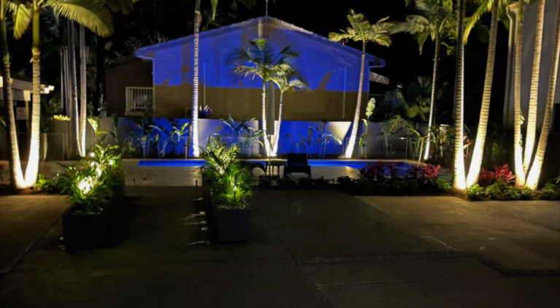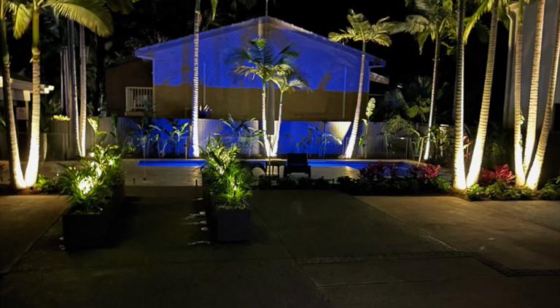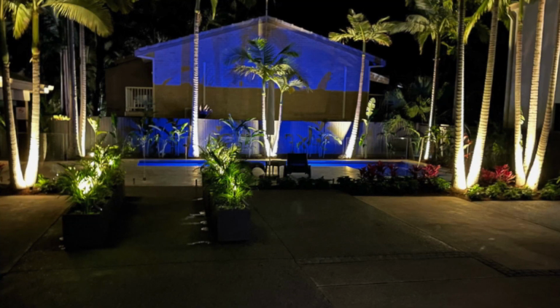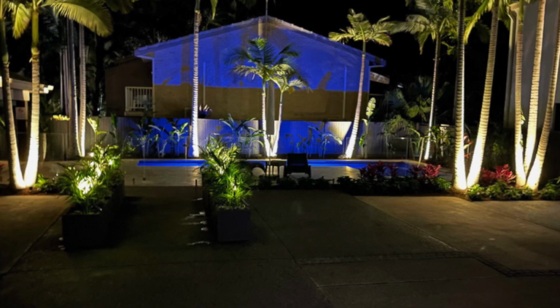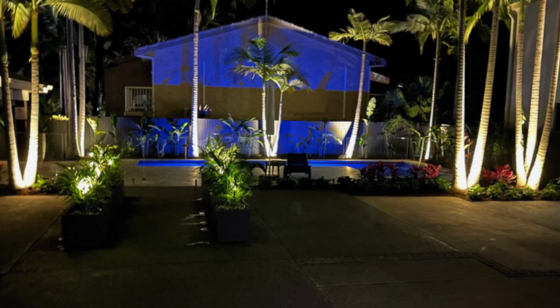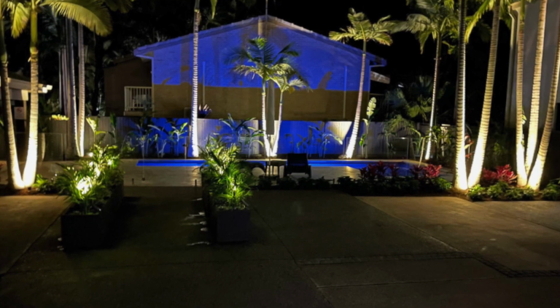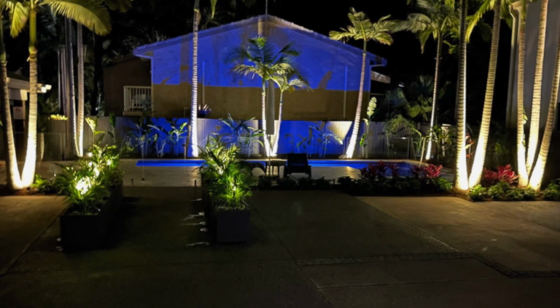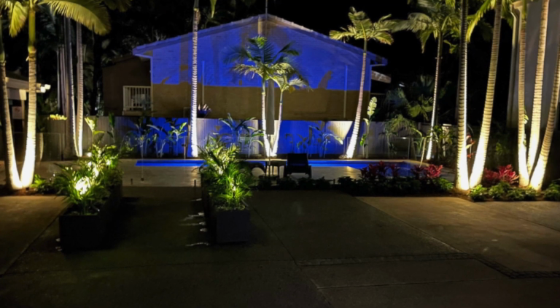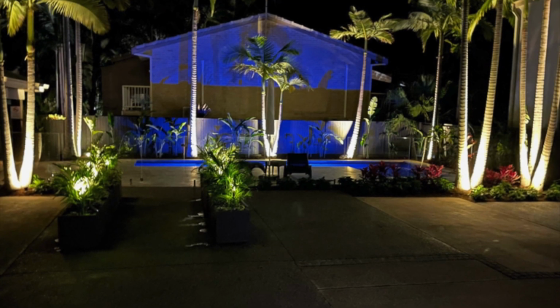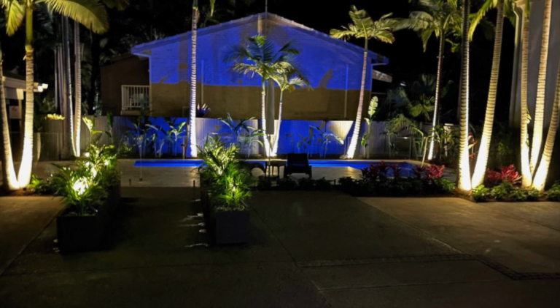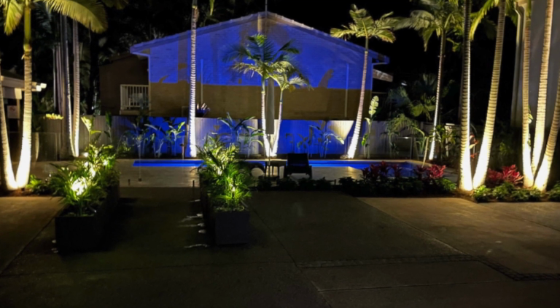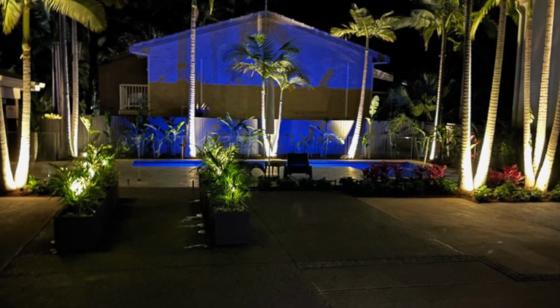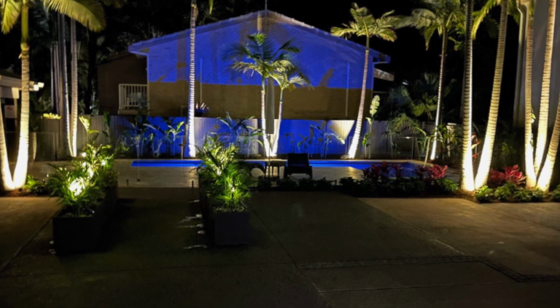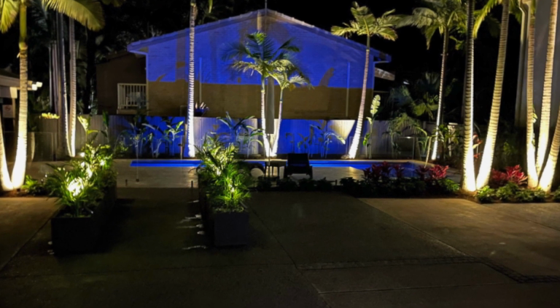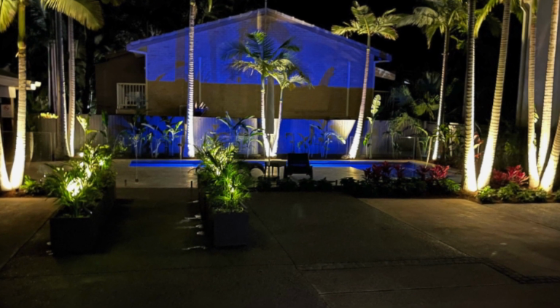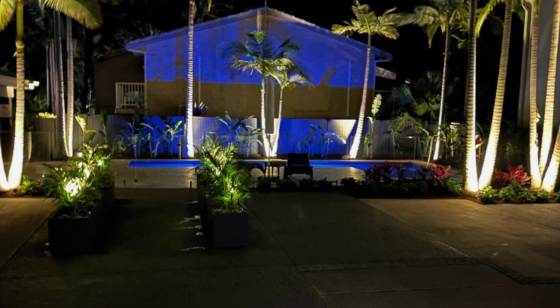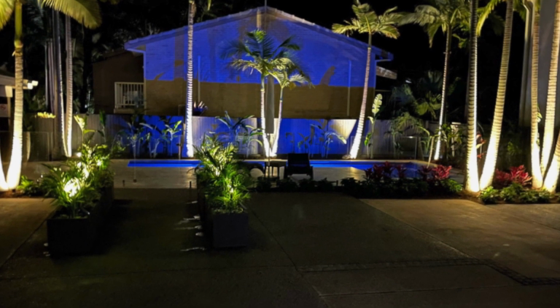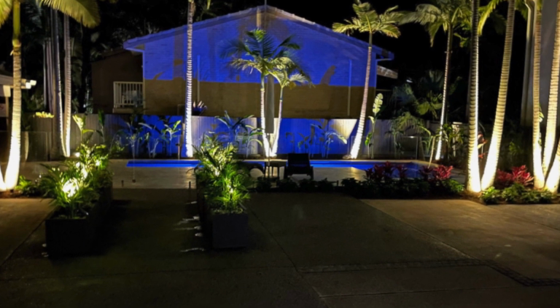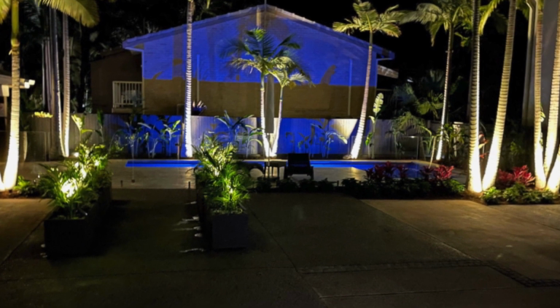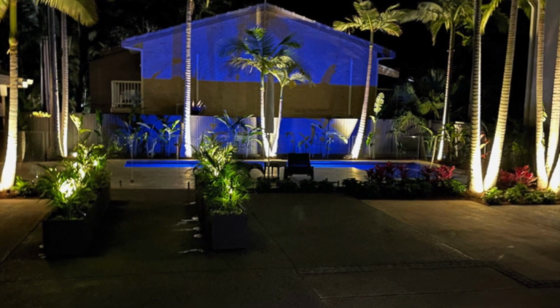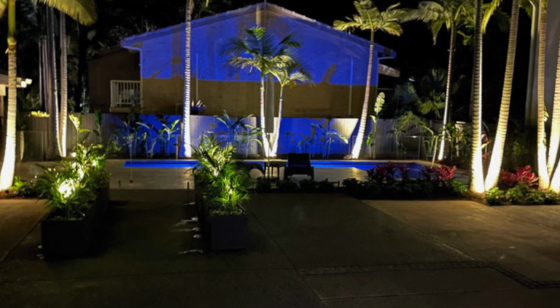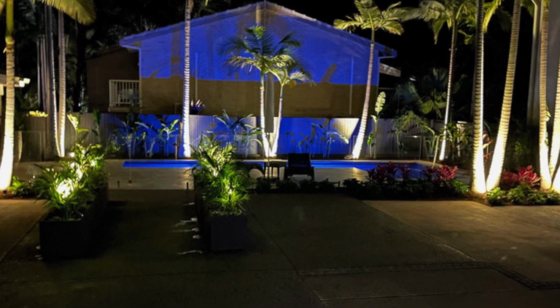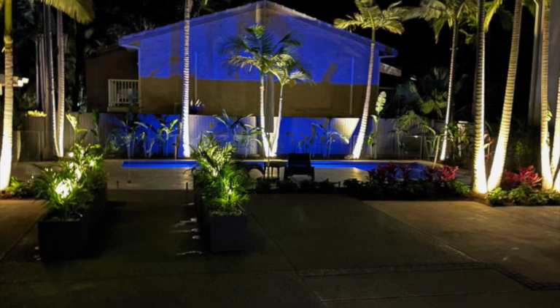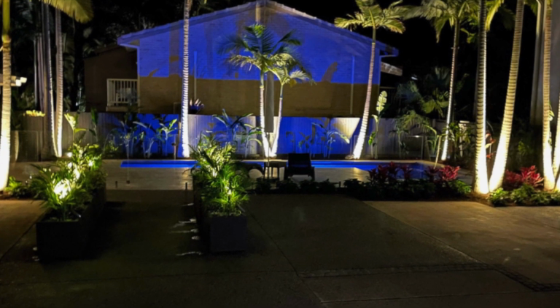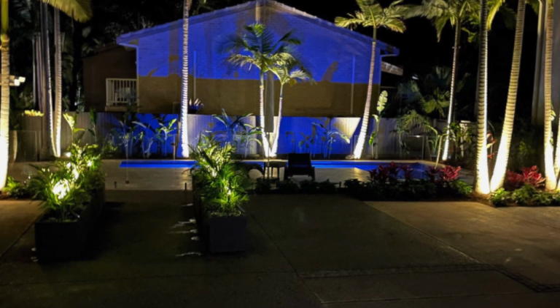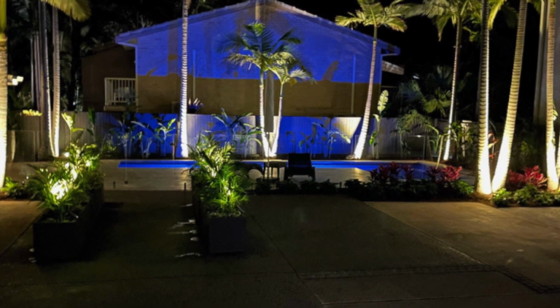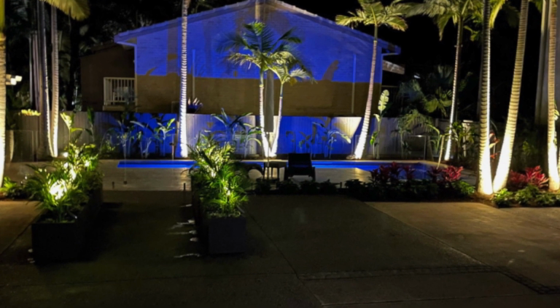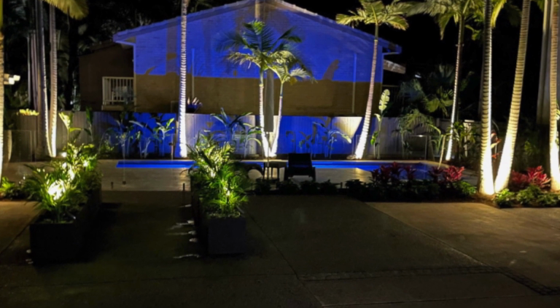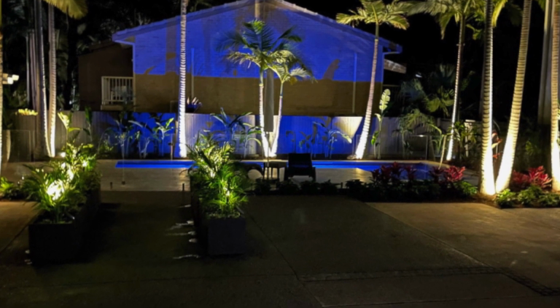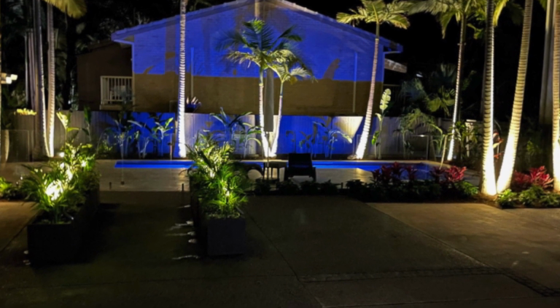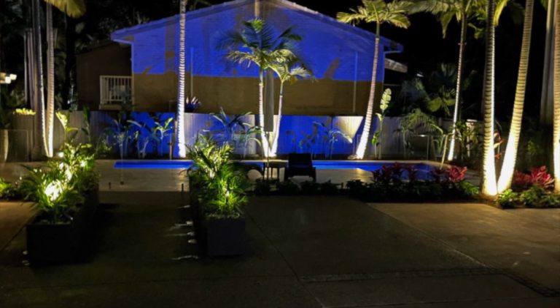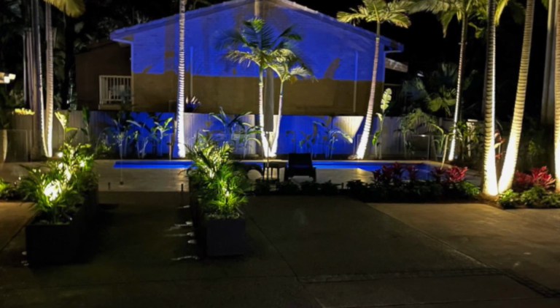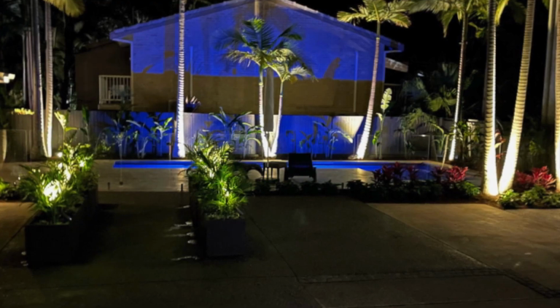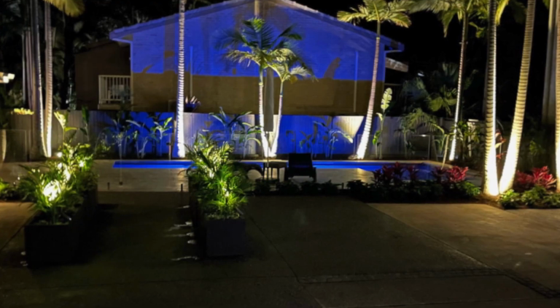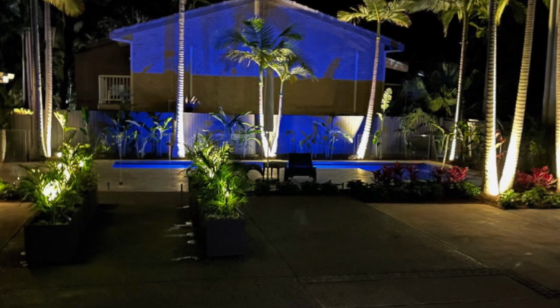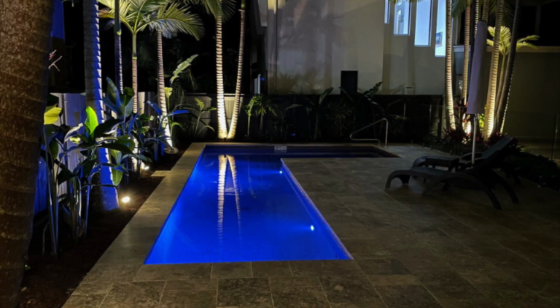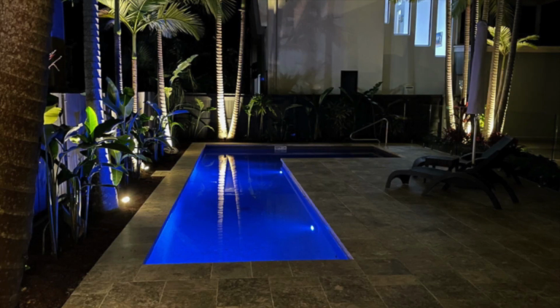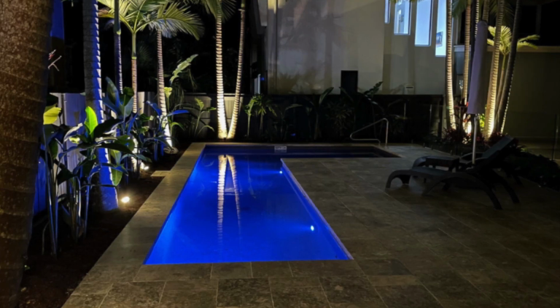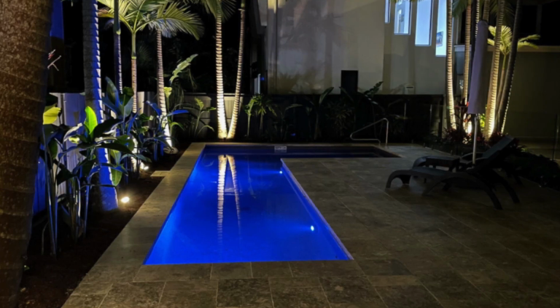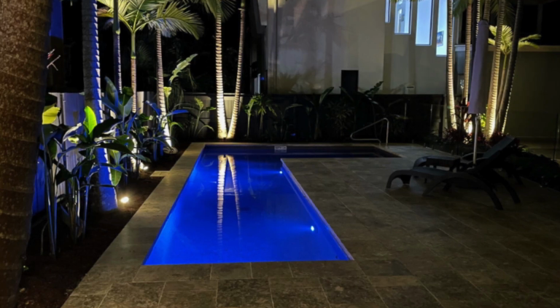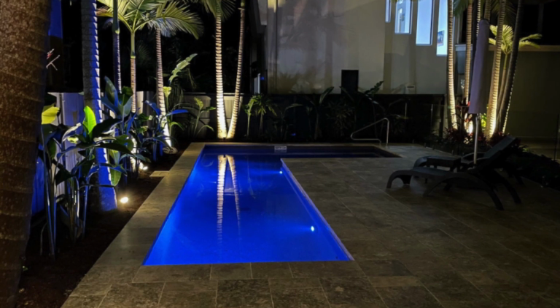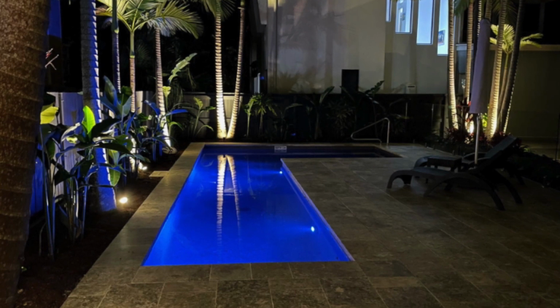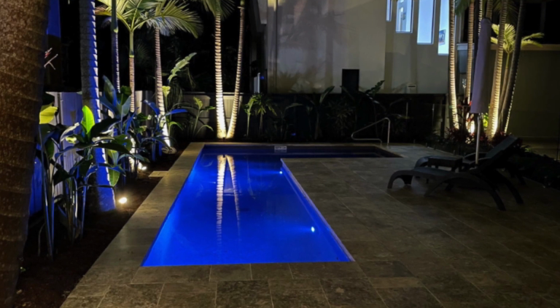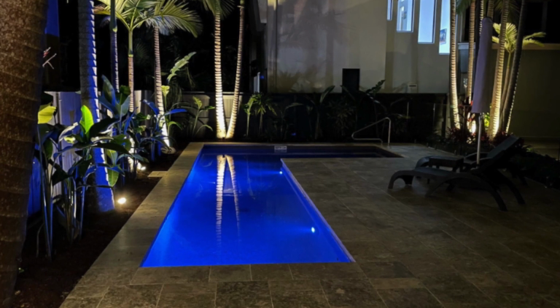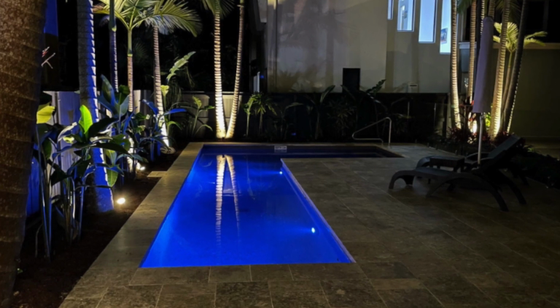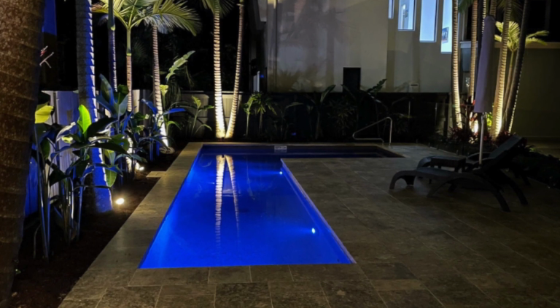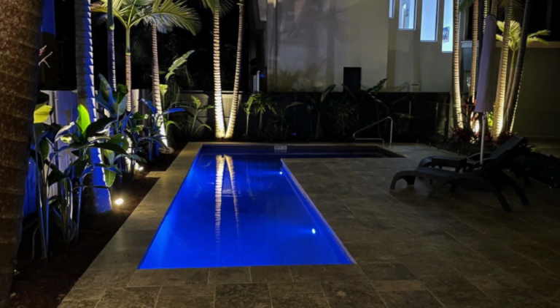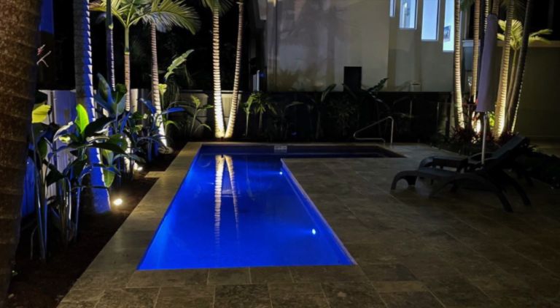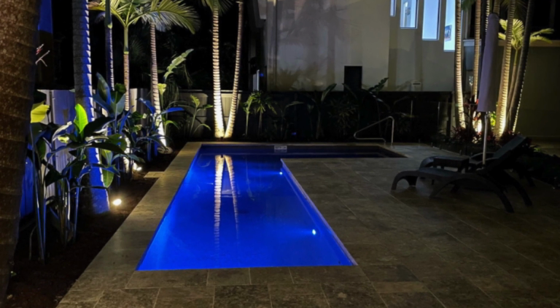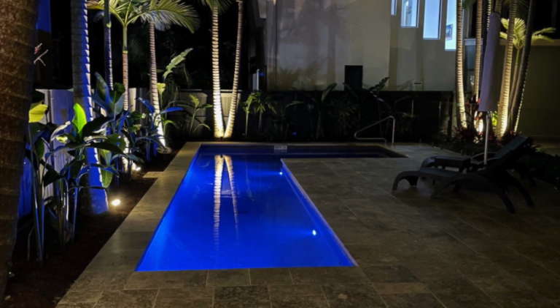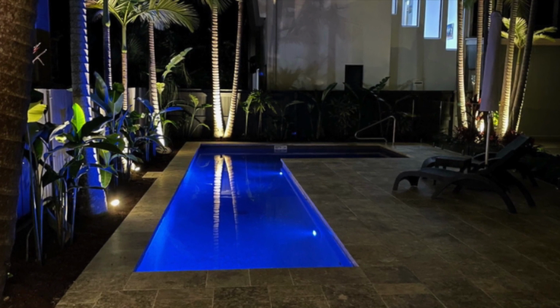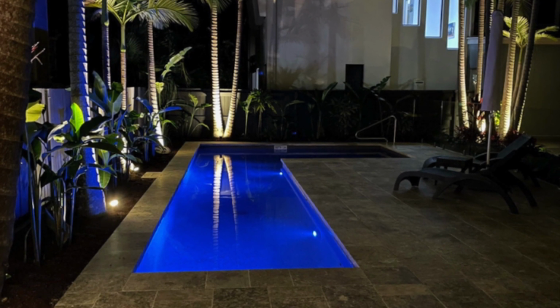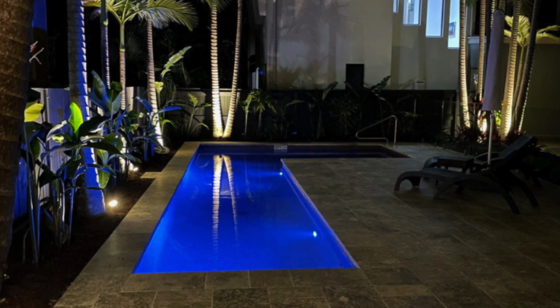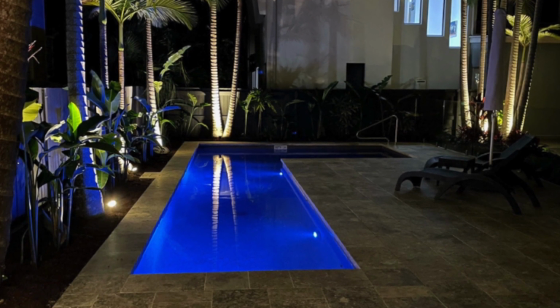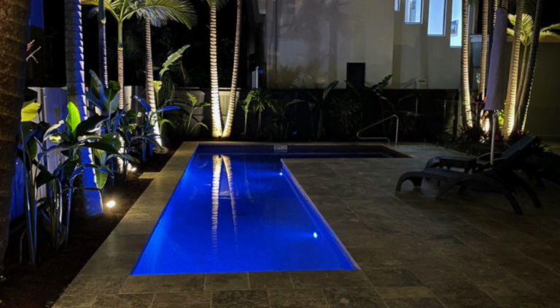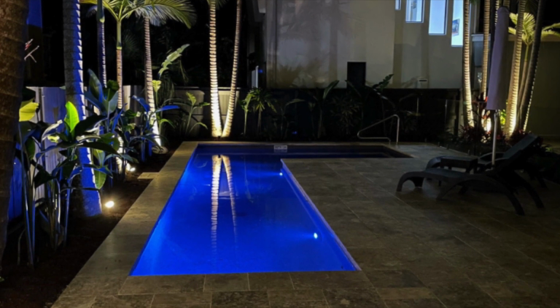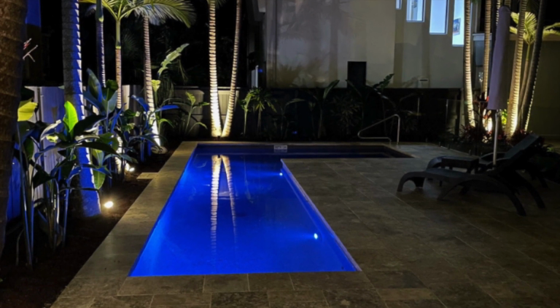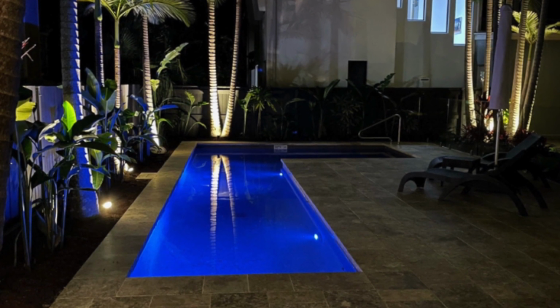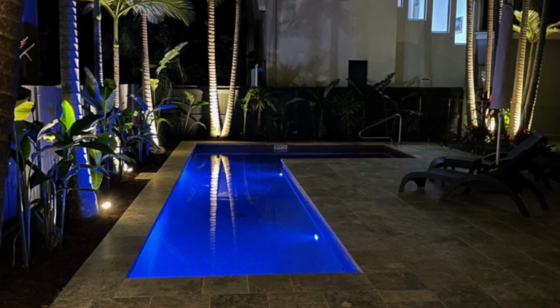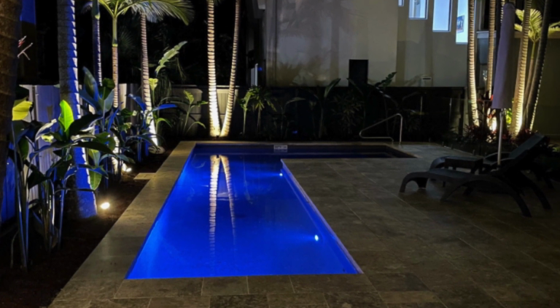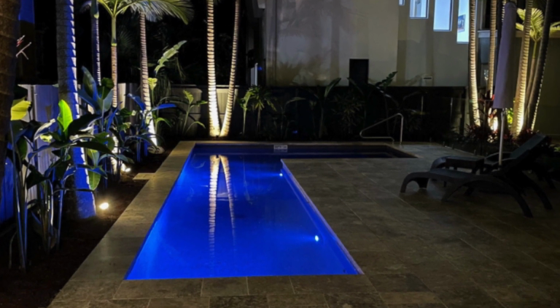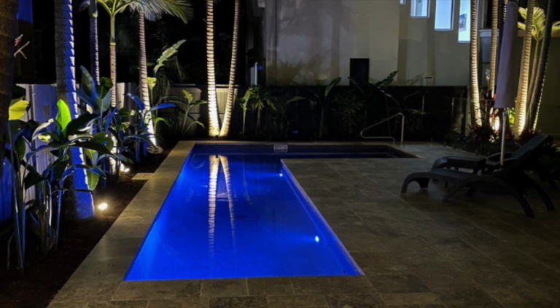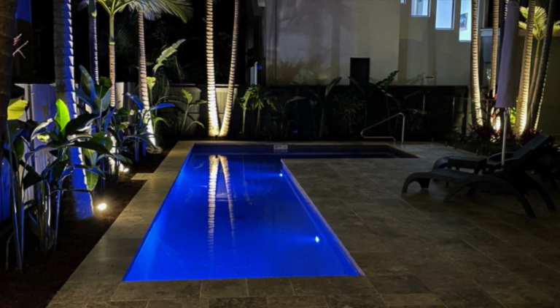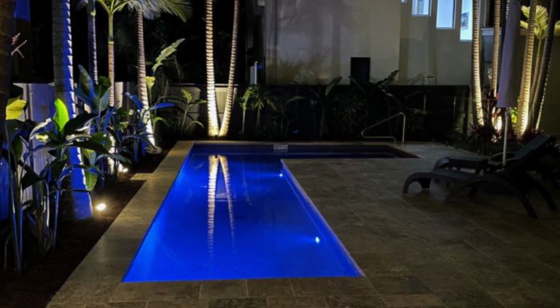Beautiful lighting in your garden comes down to choosing the right type of light output and the right type of brightness — so maybe you want it bright or not so bright.